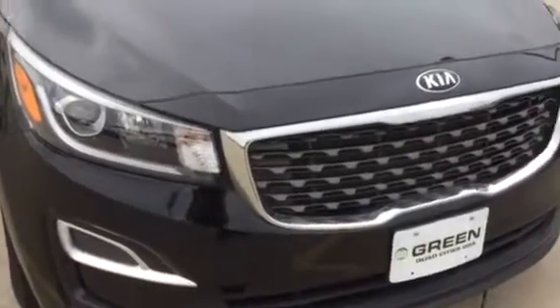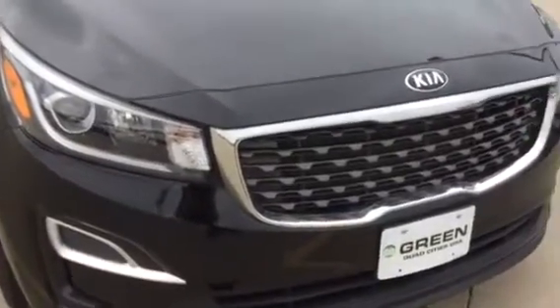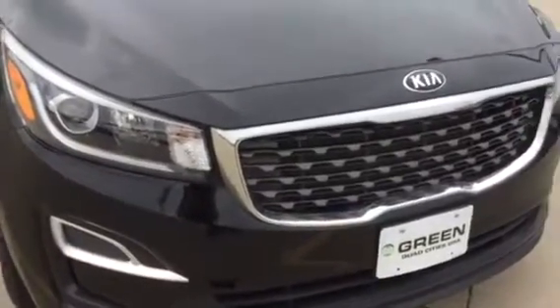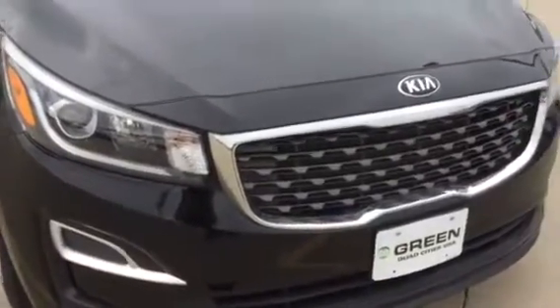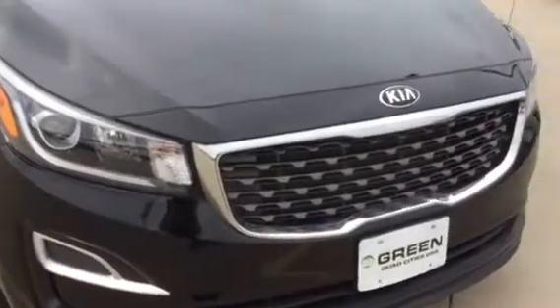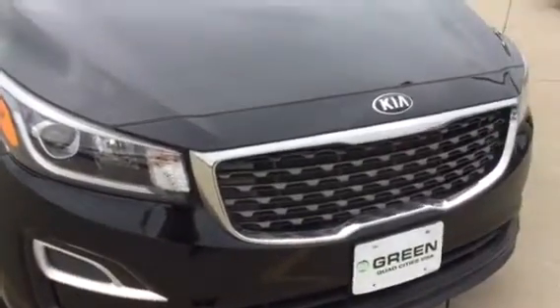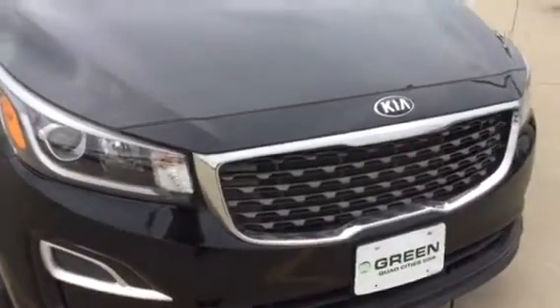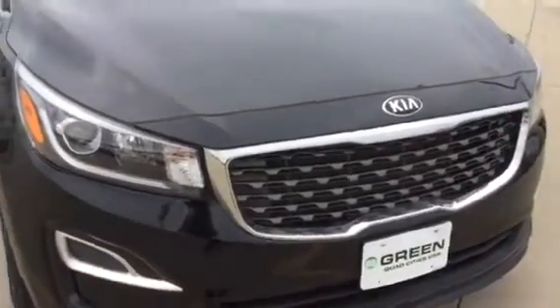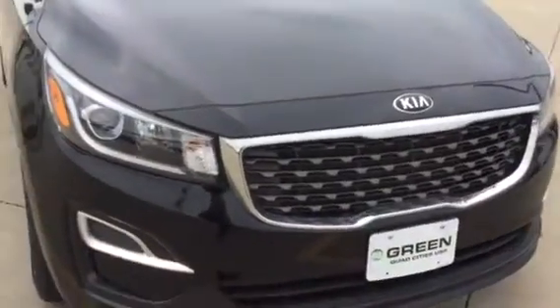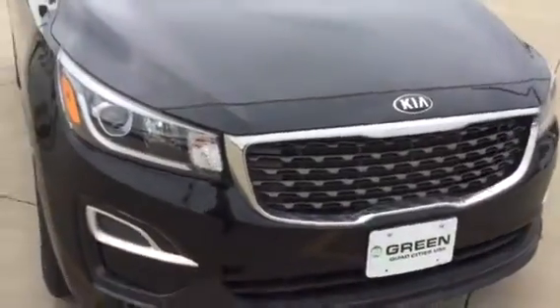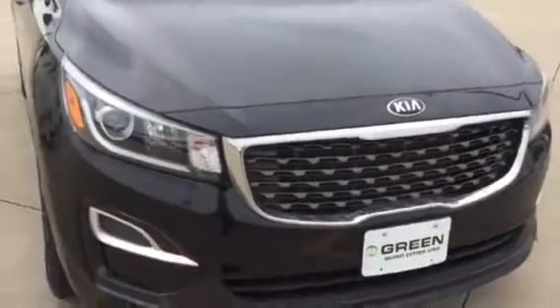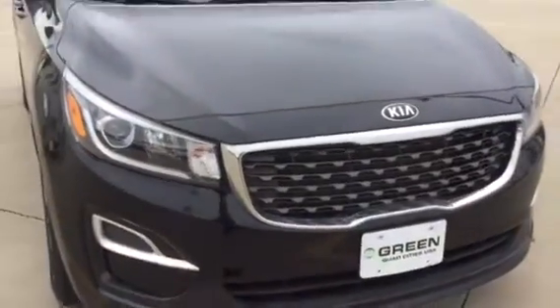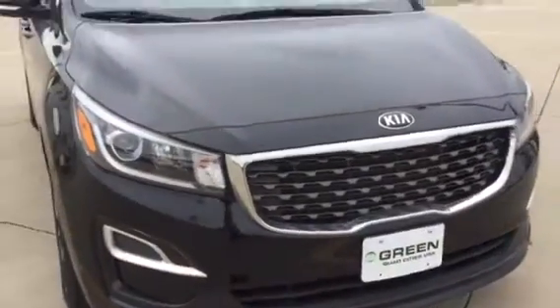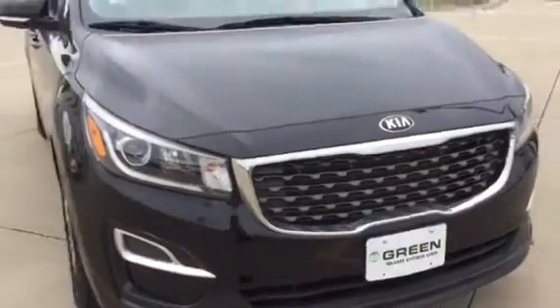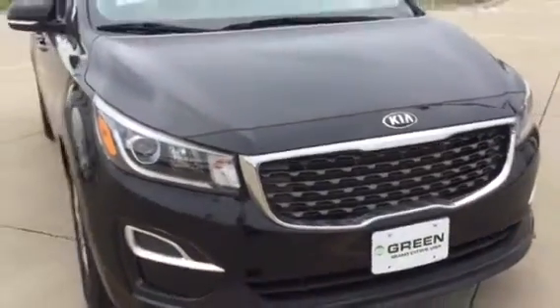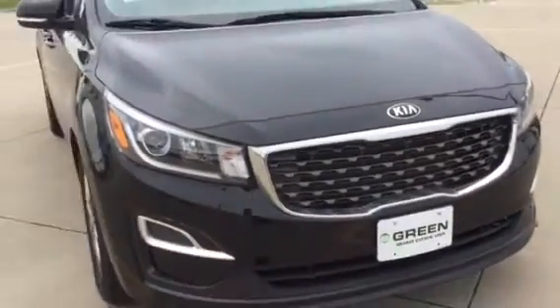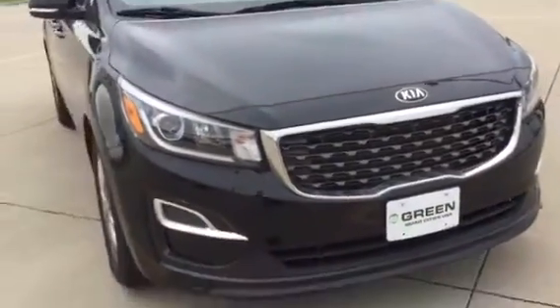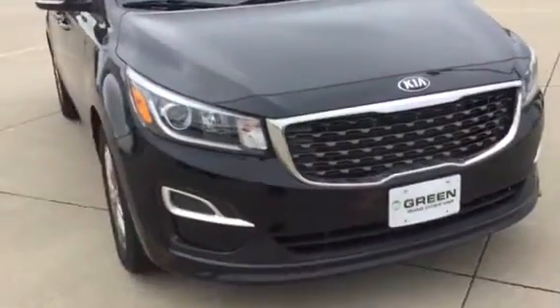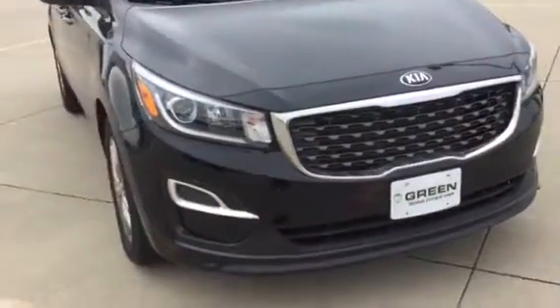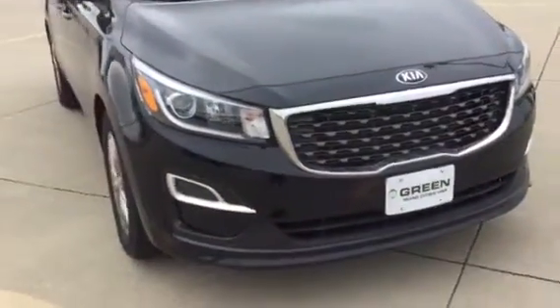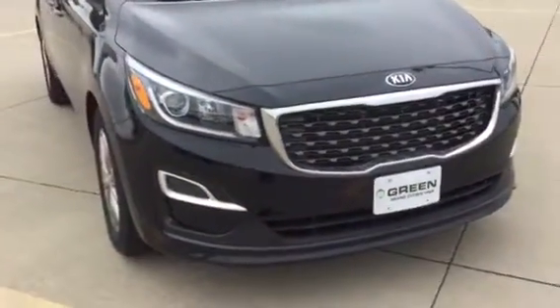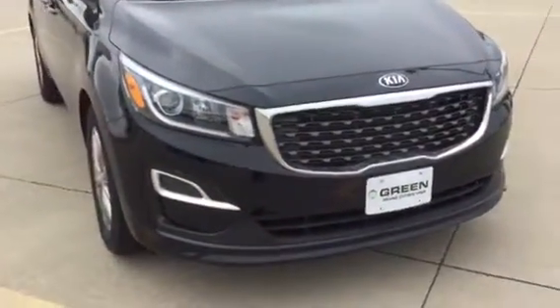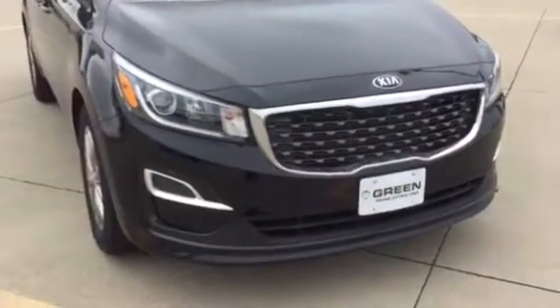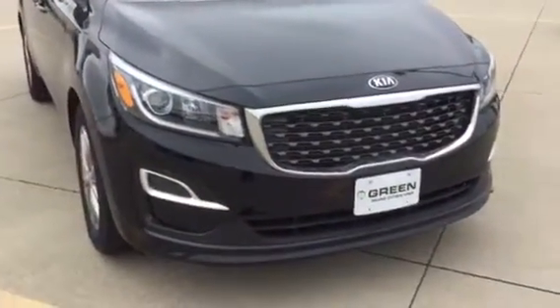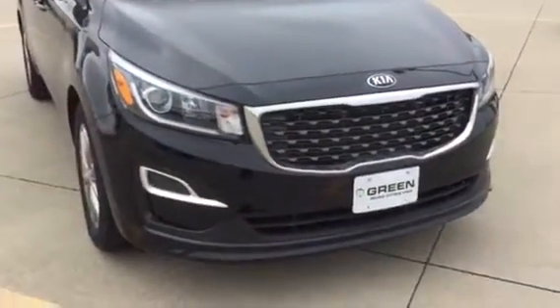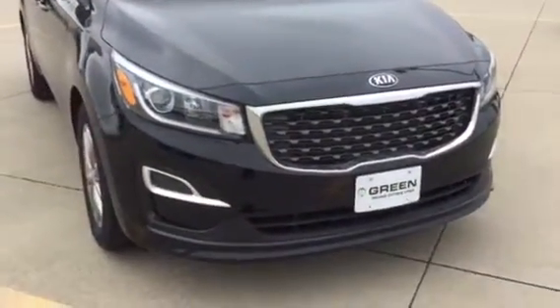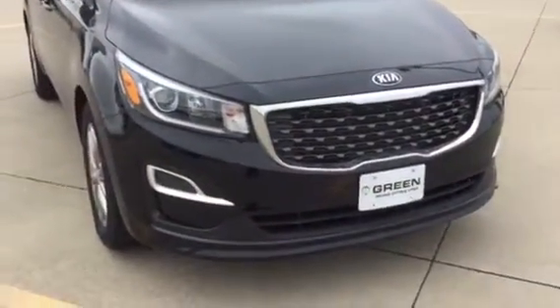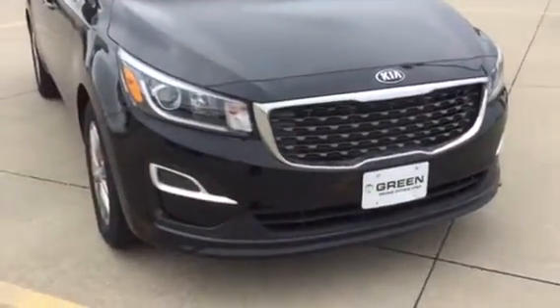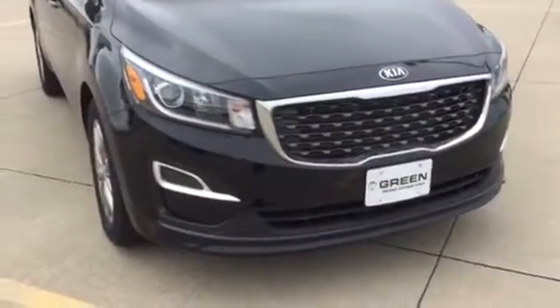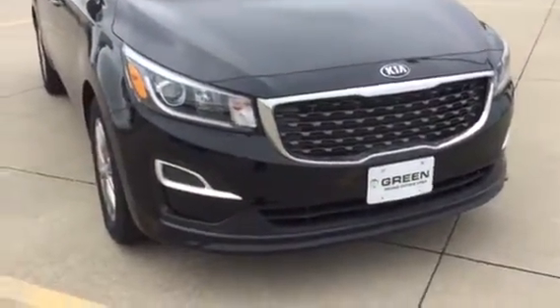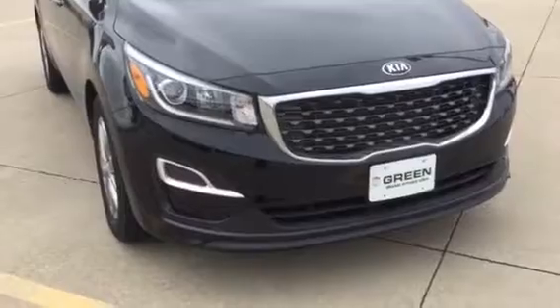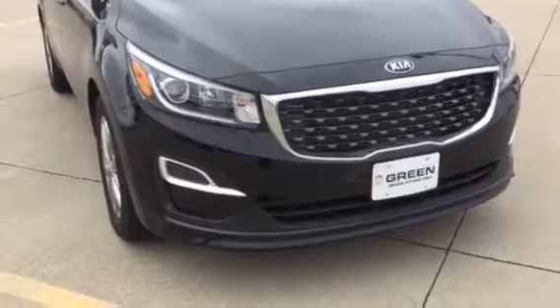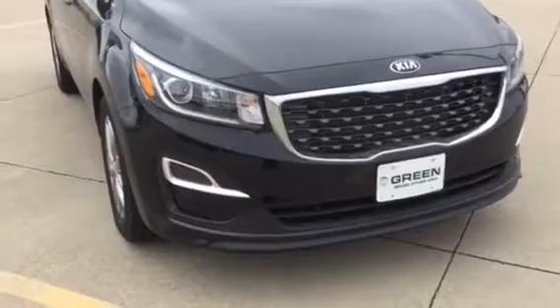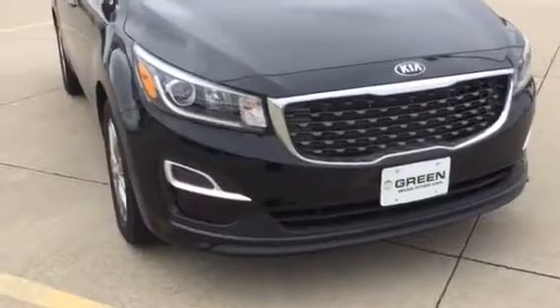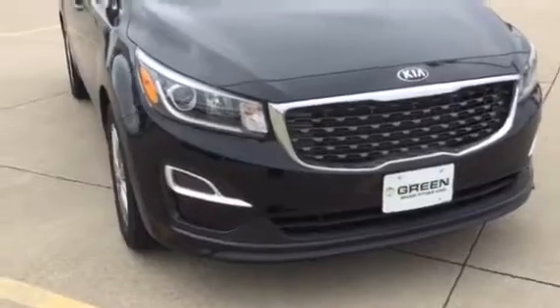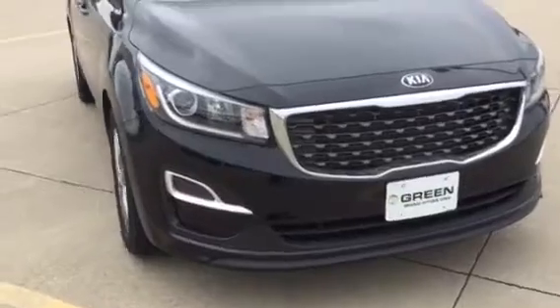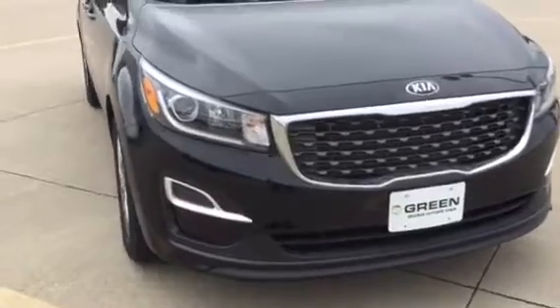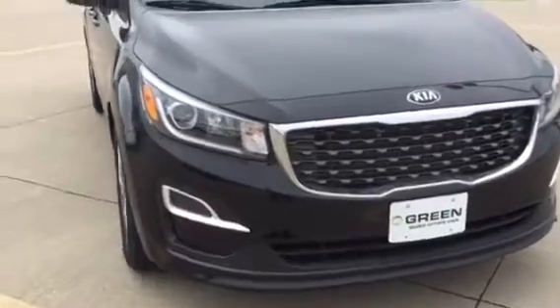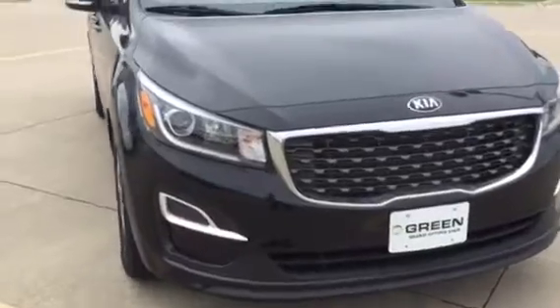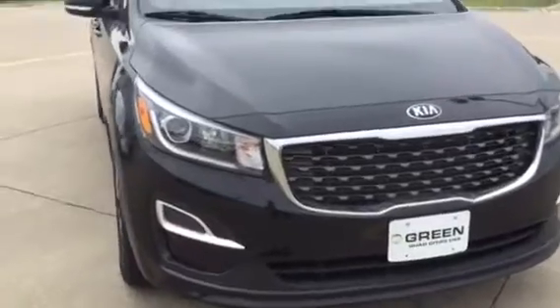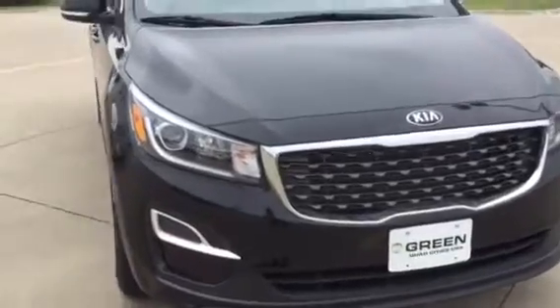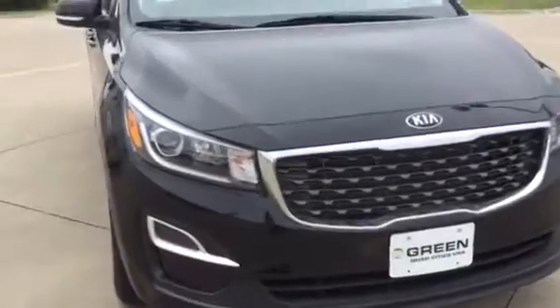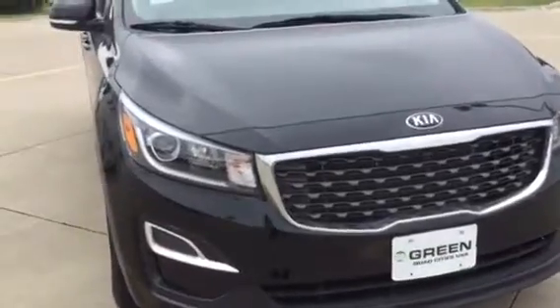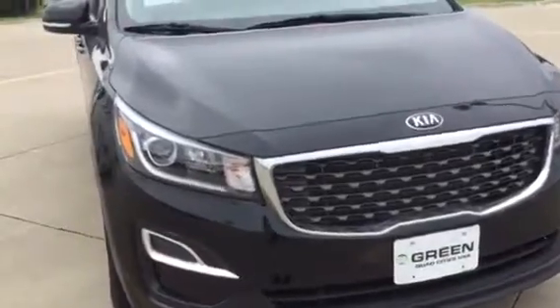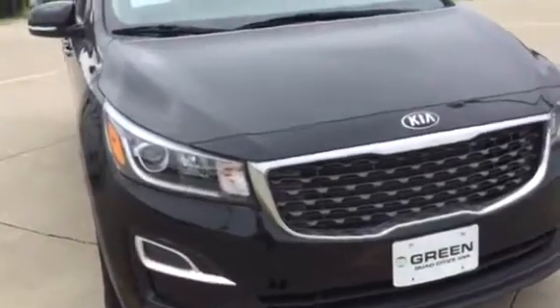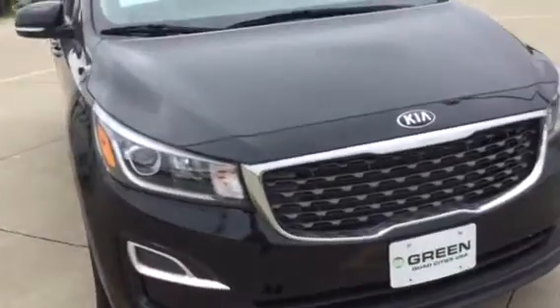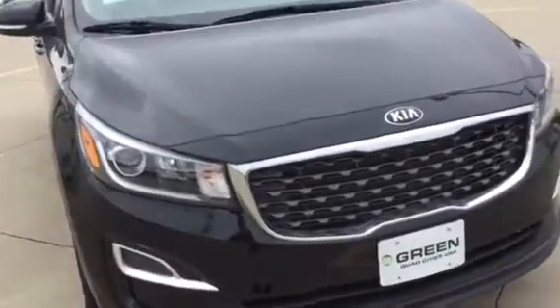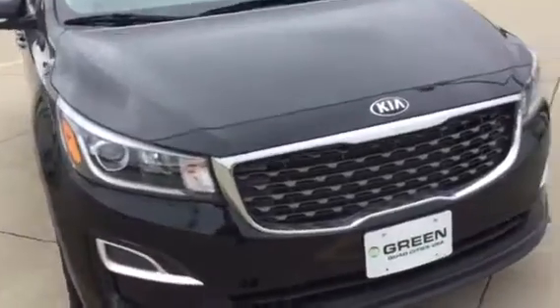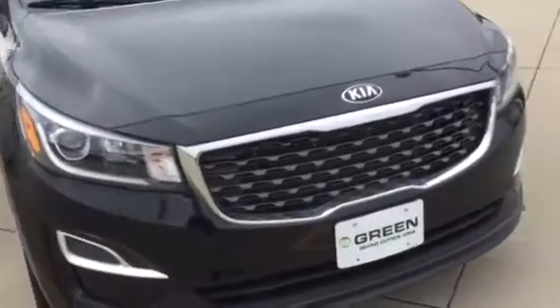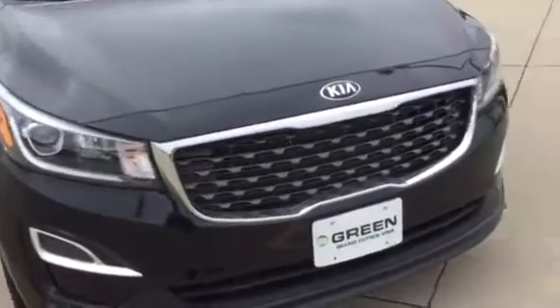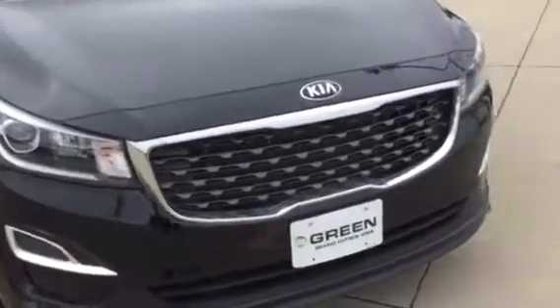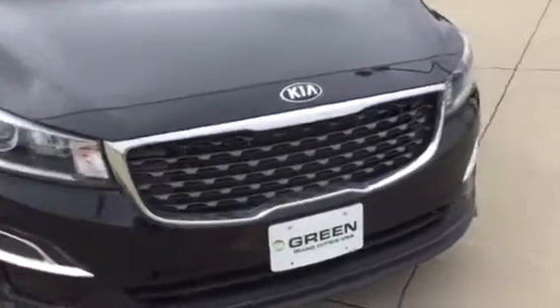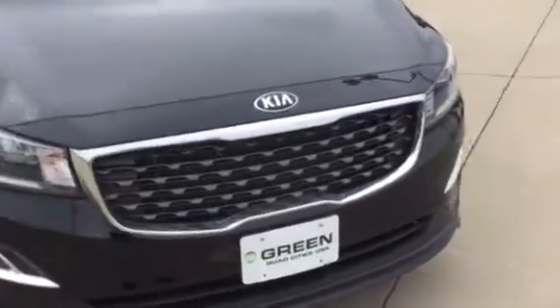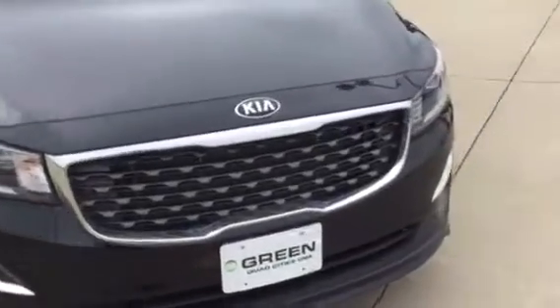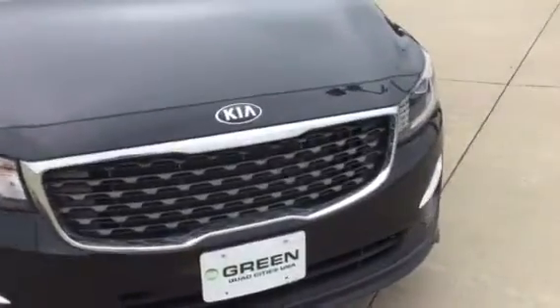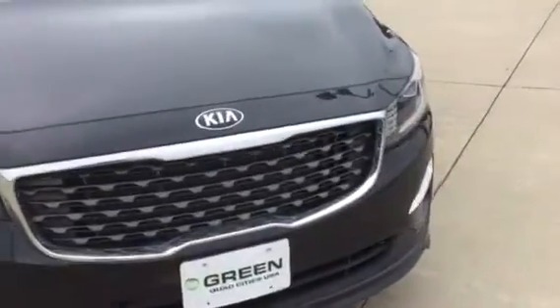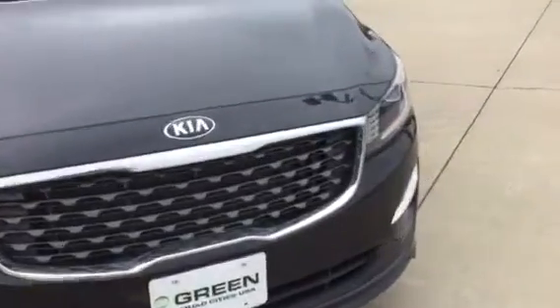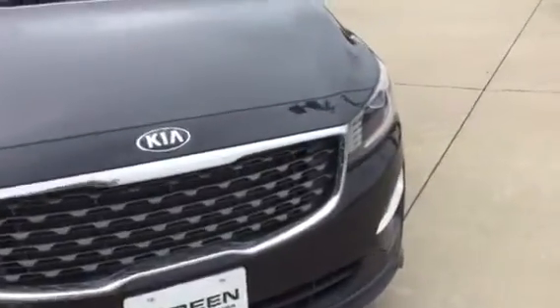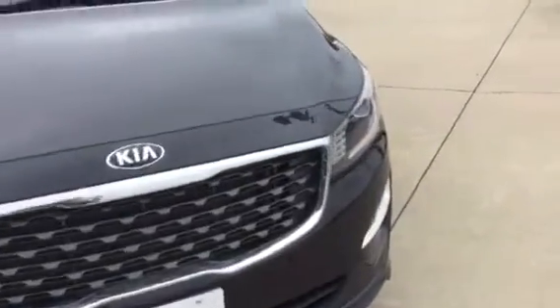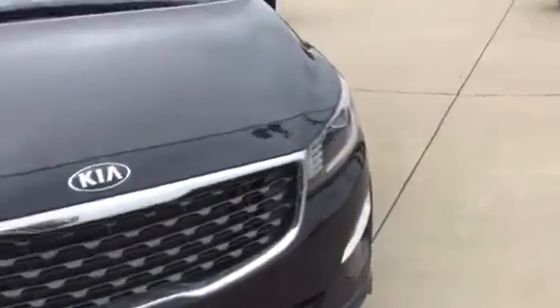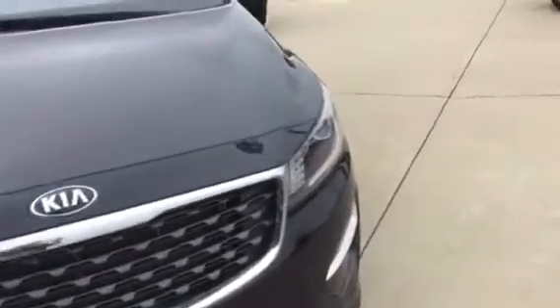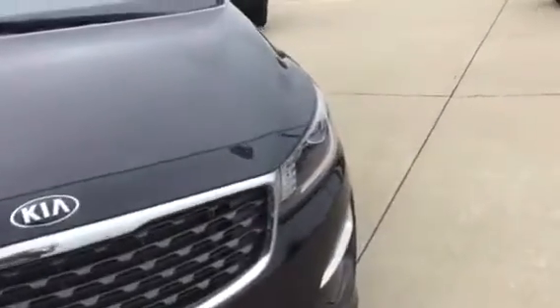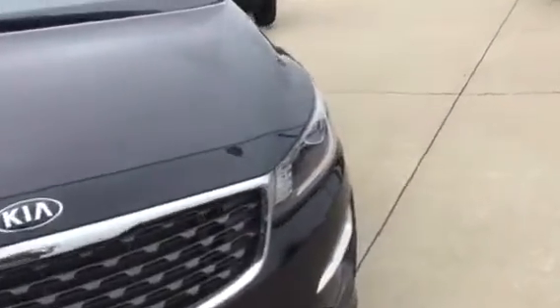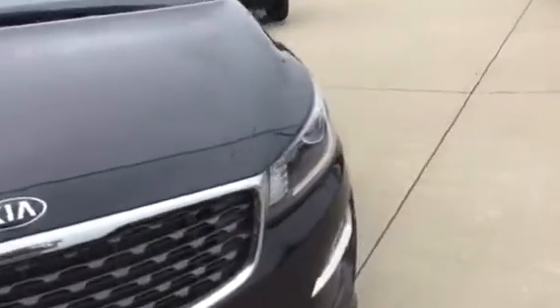Hi Sarah, this is Trina at Green Buick GMC in Davenport, Iowa. I'm here with the 2020 Kia Sedona.